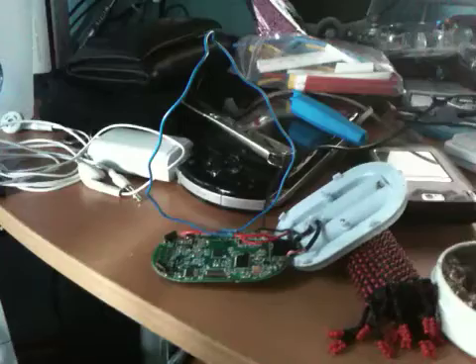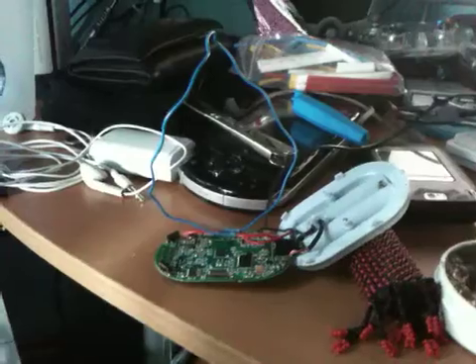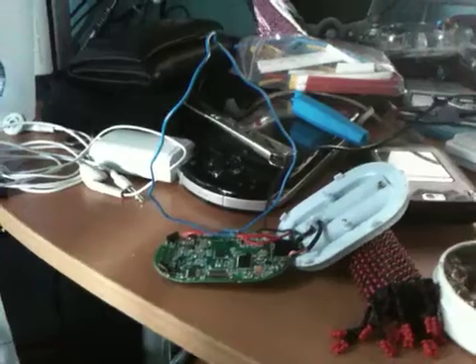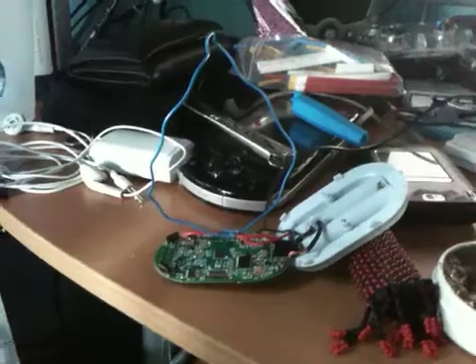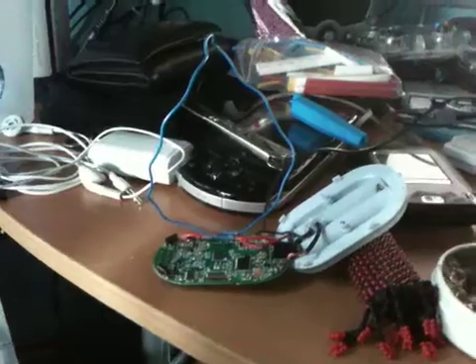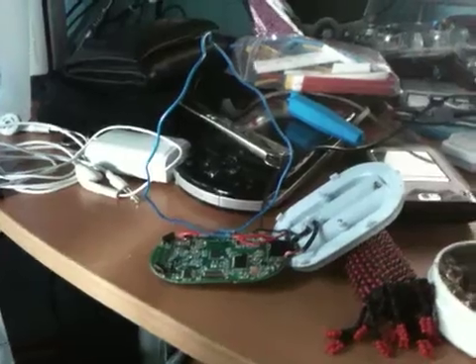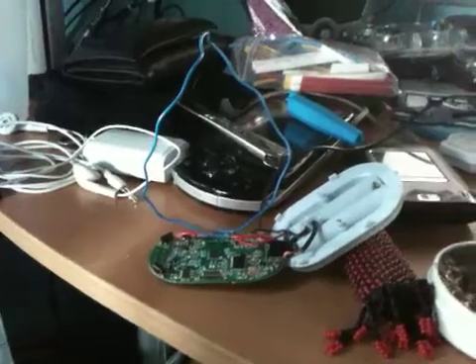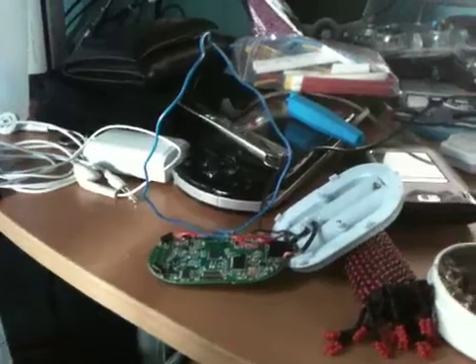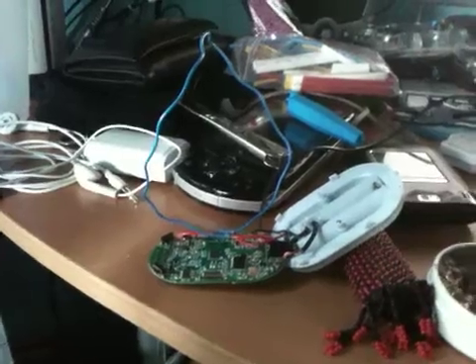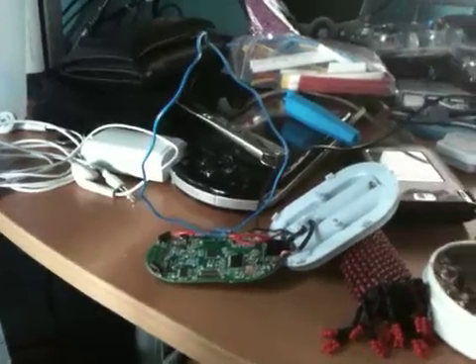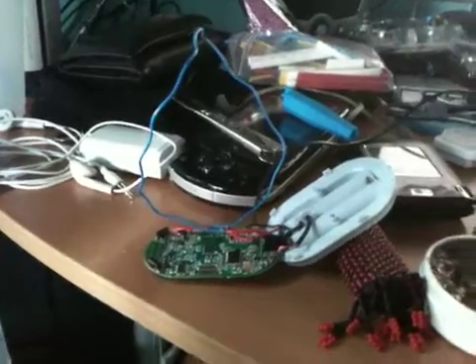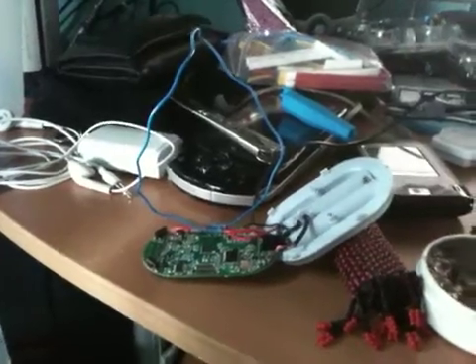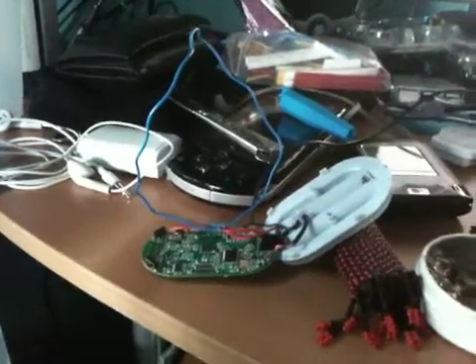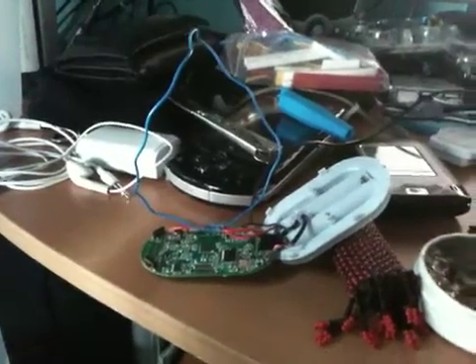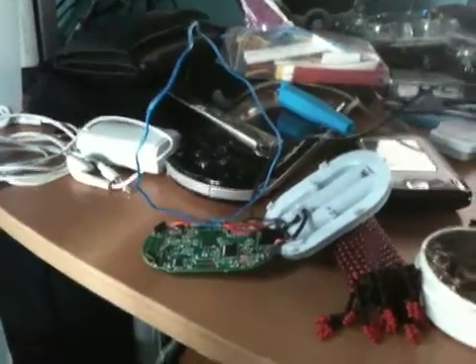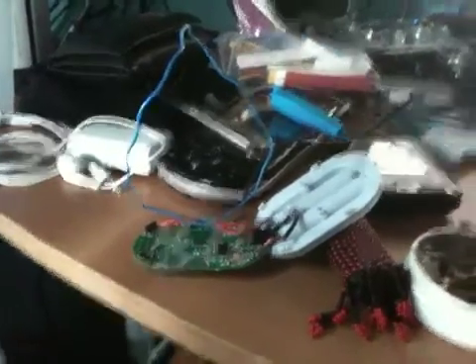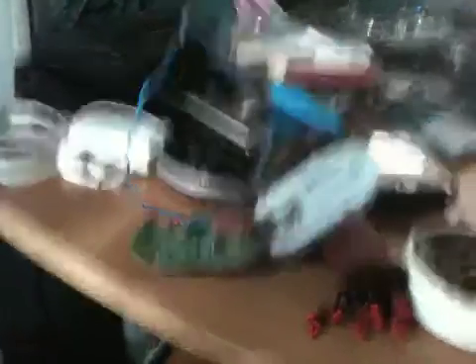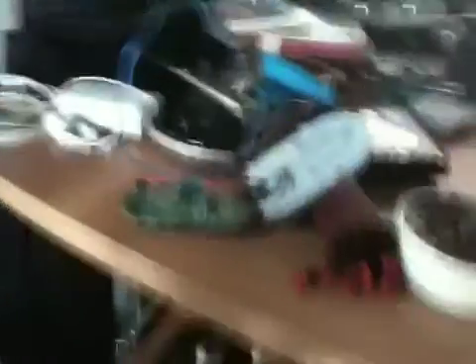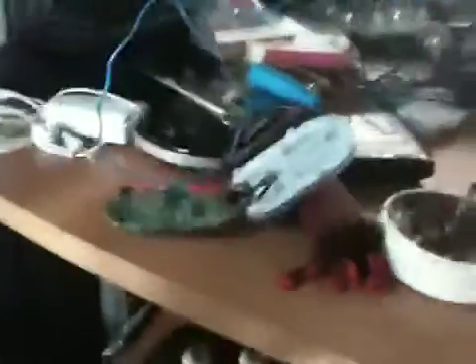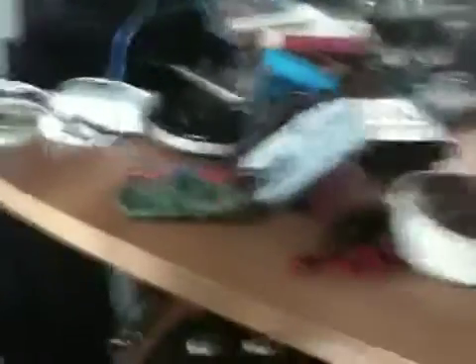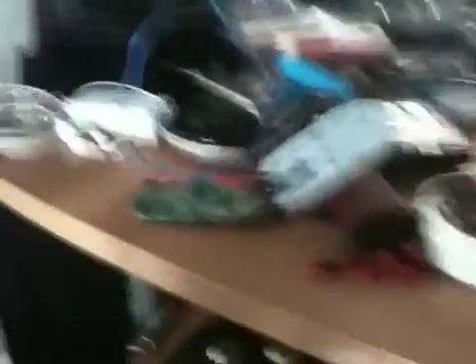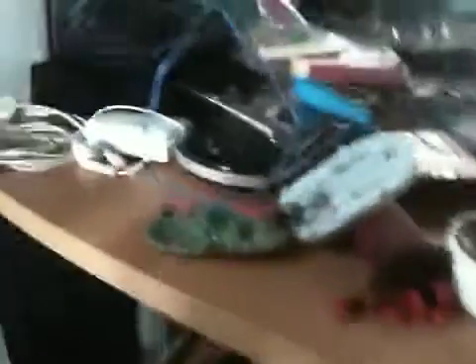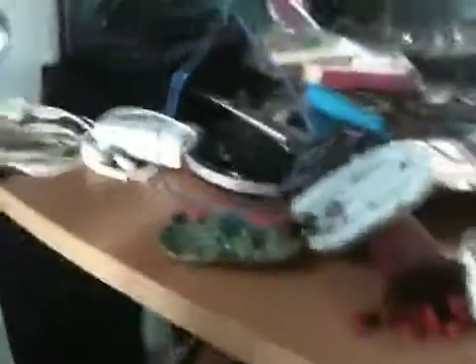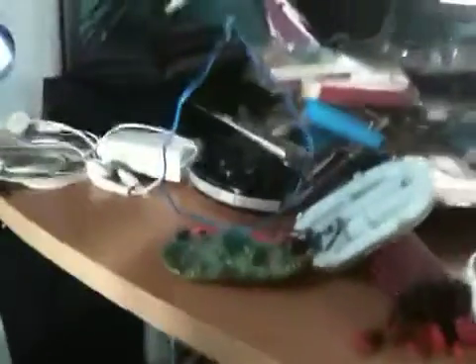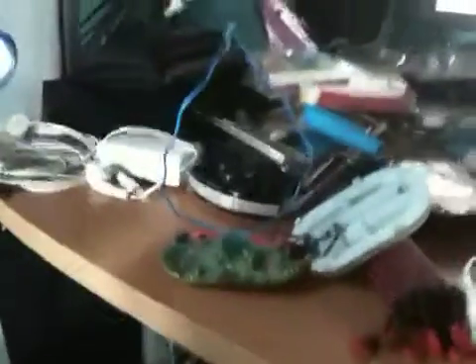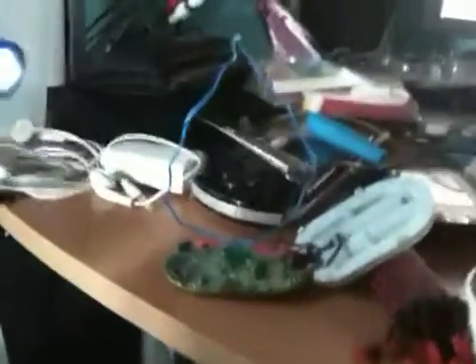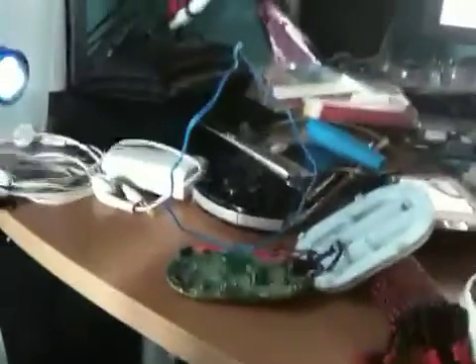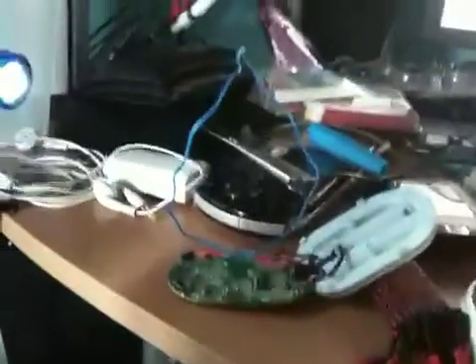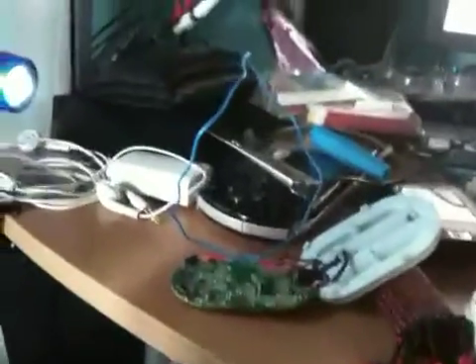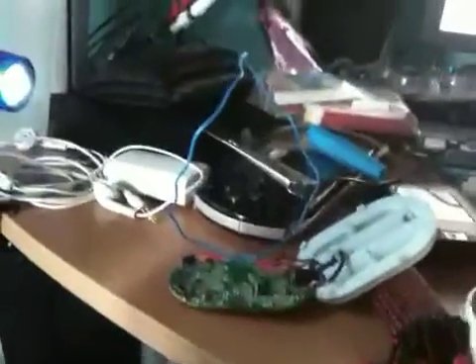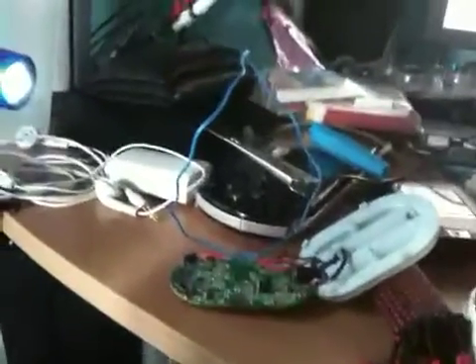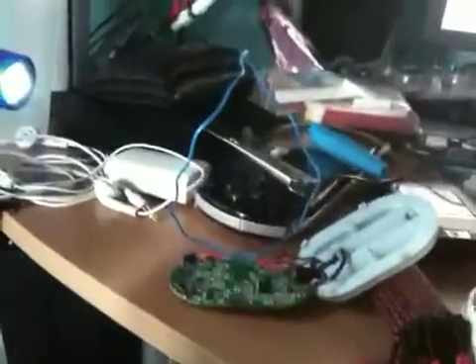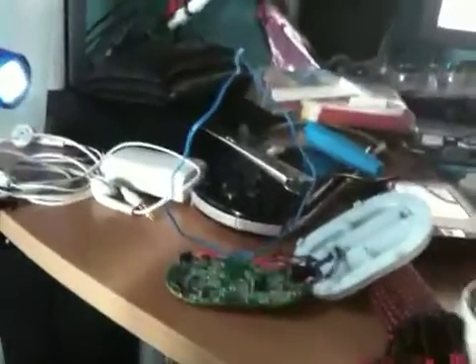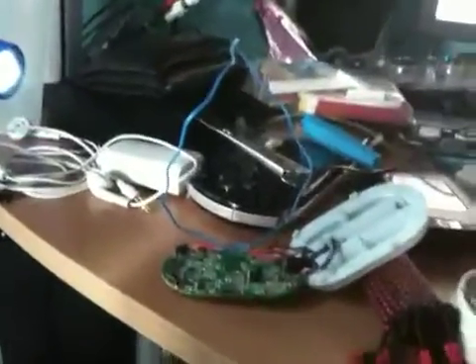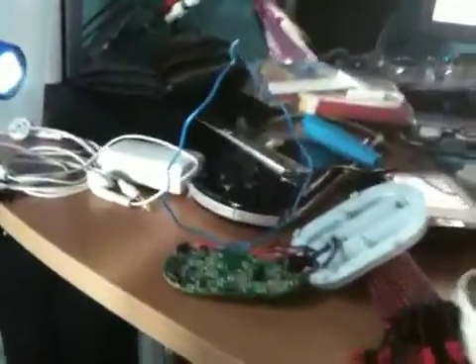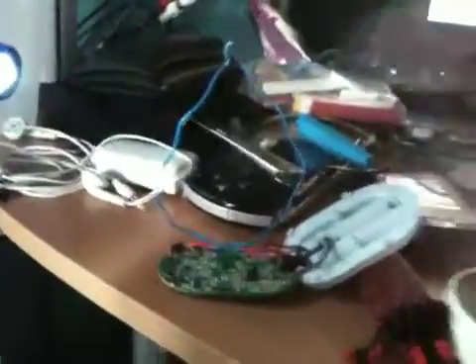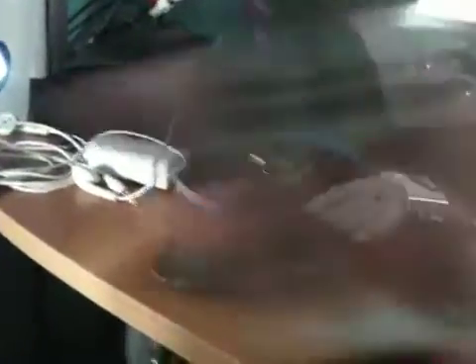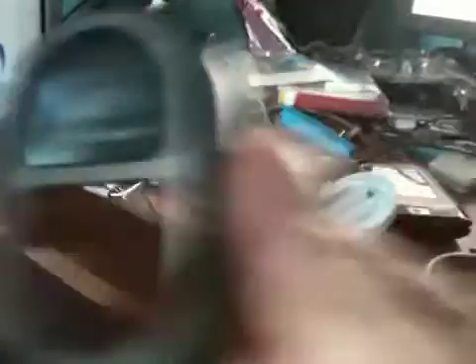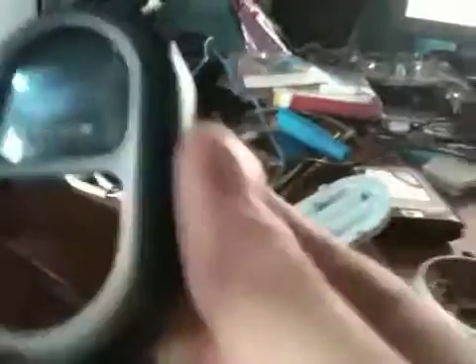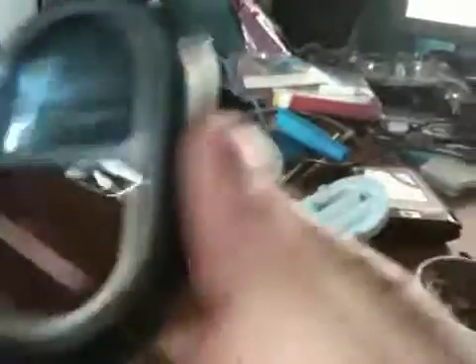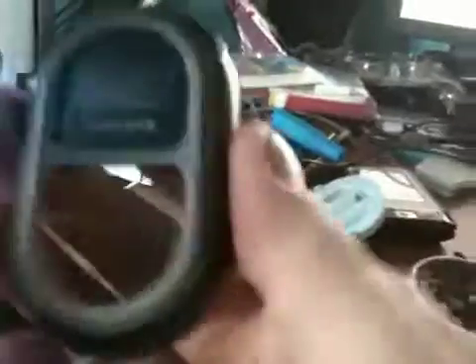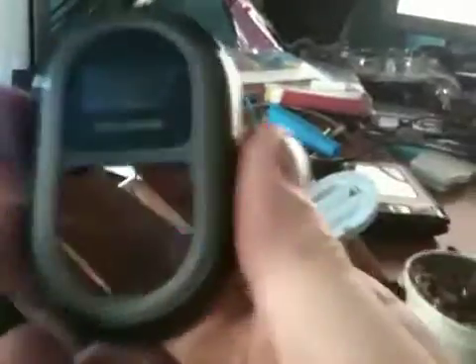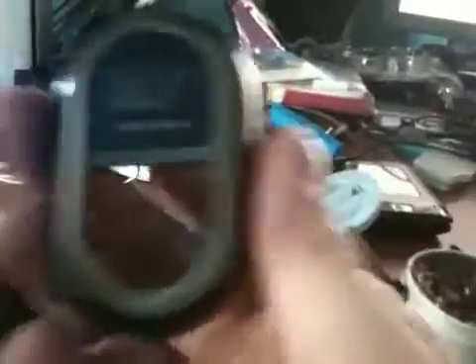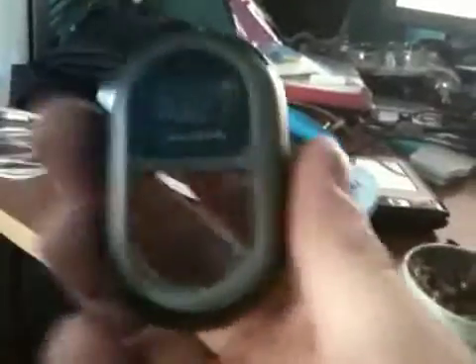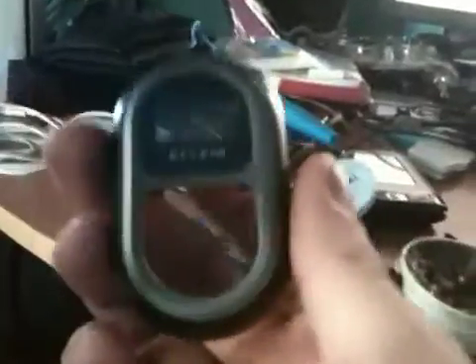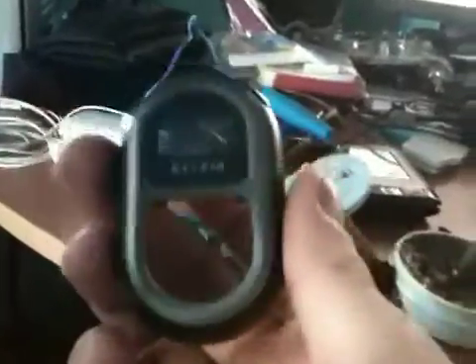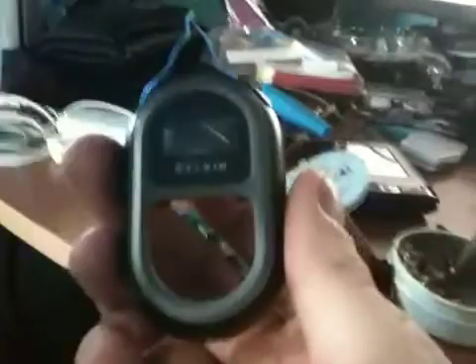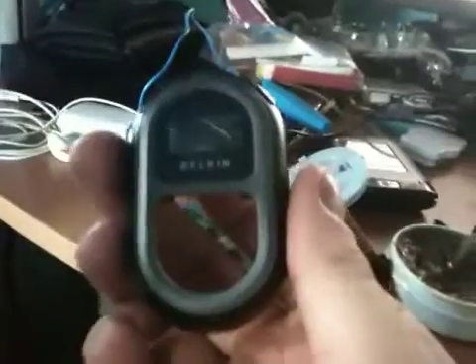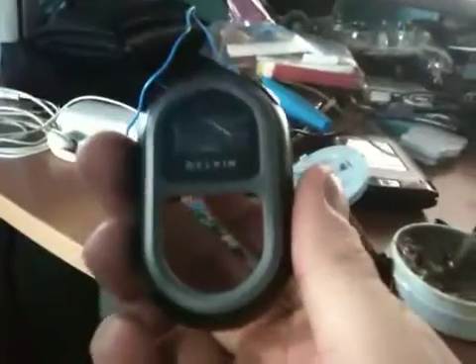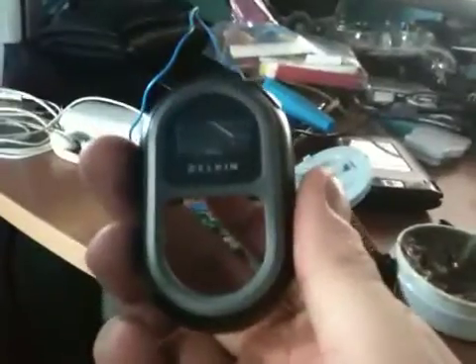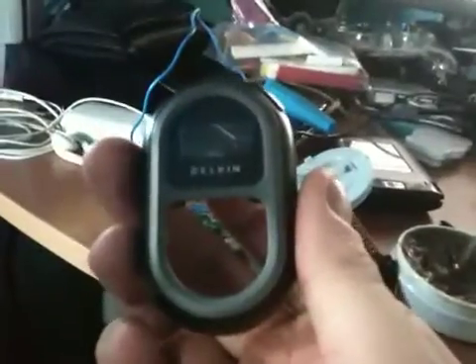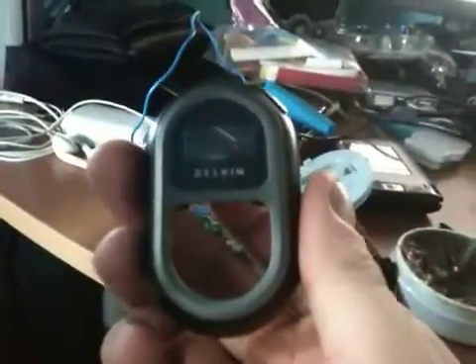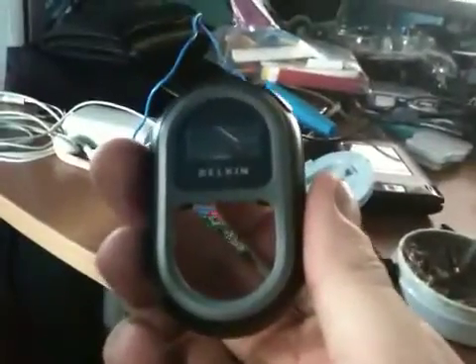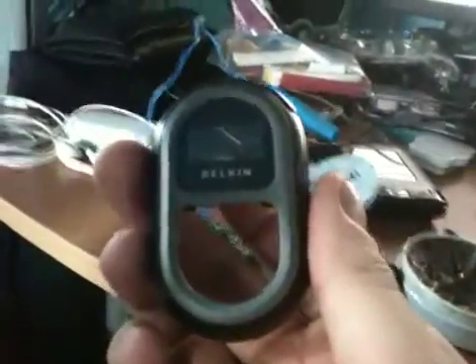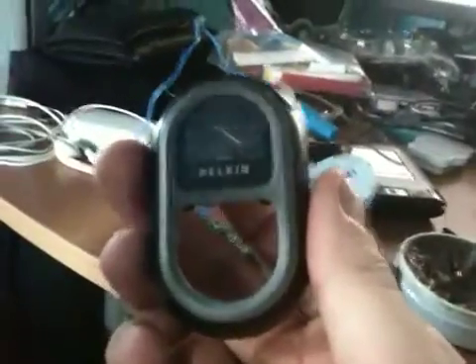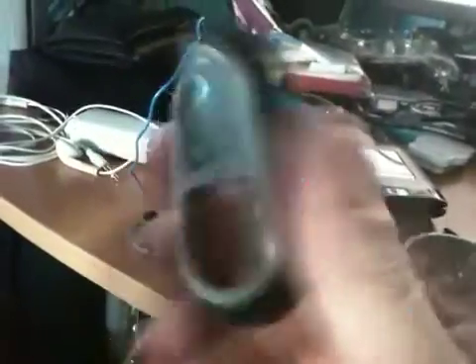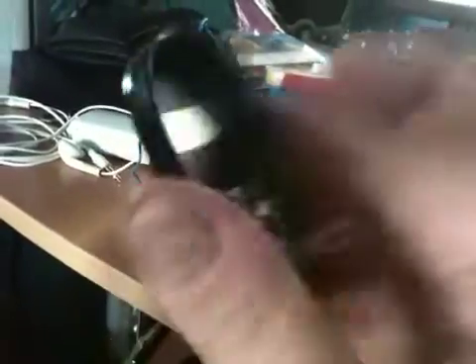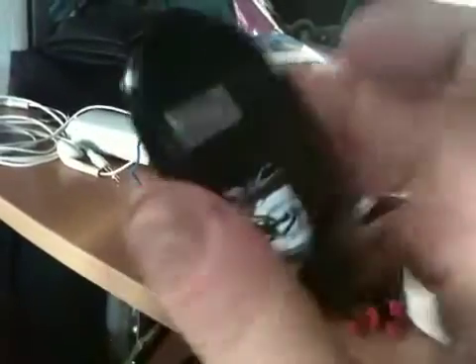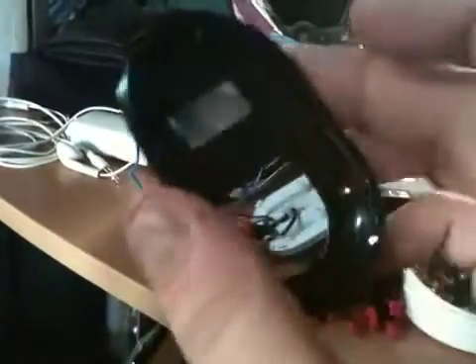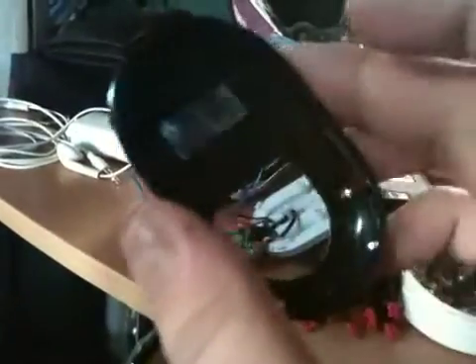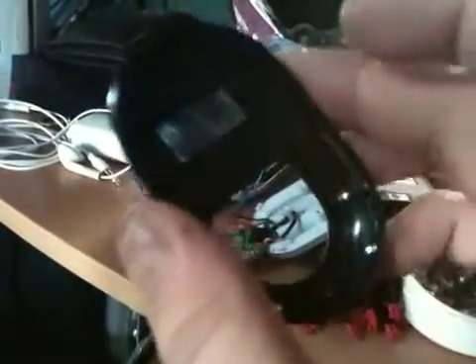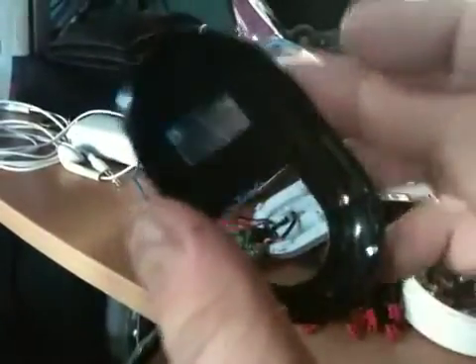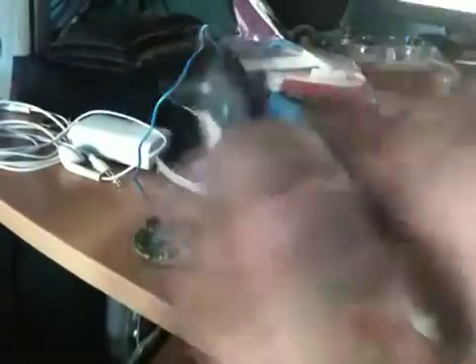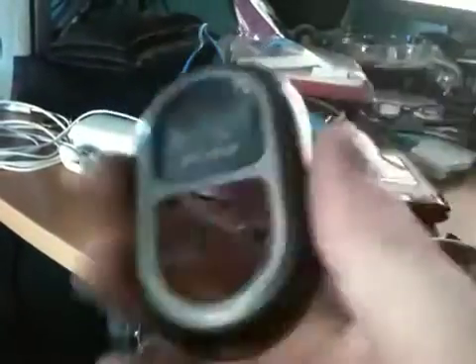A little short mod video. I have one of these Belkin FM transmitters.